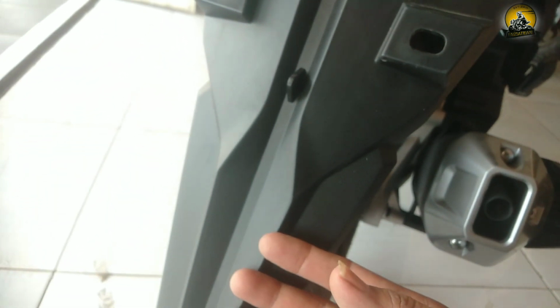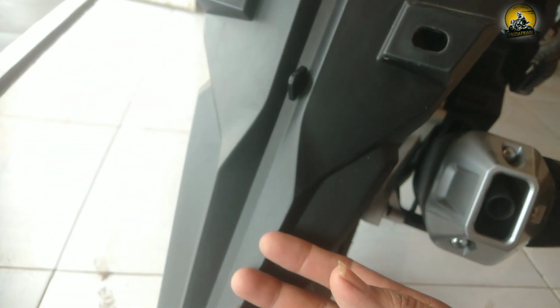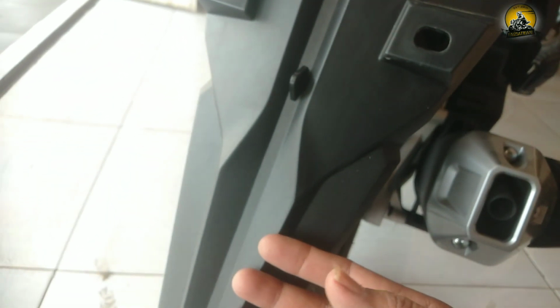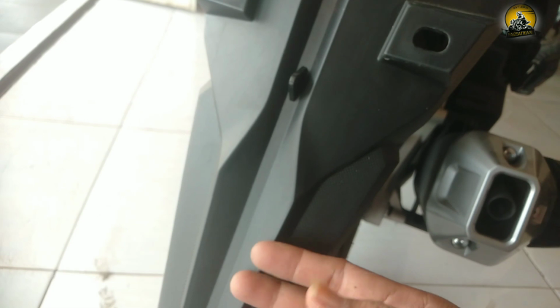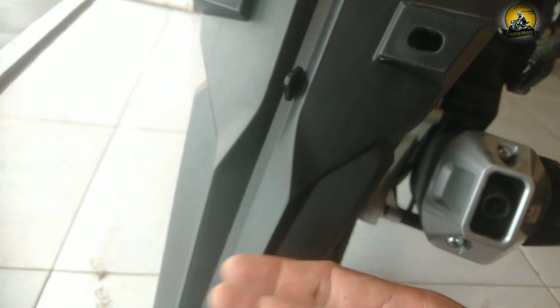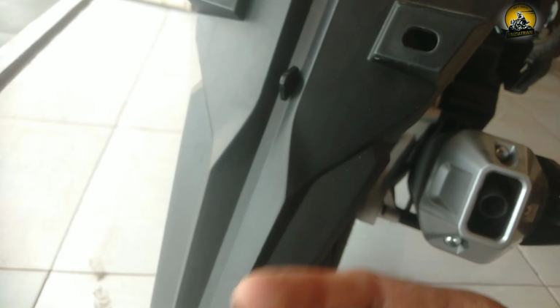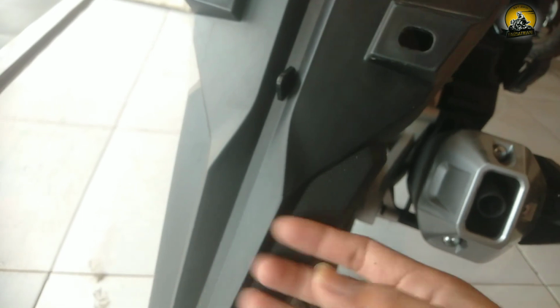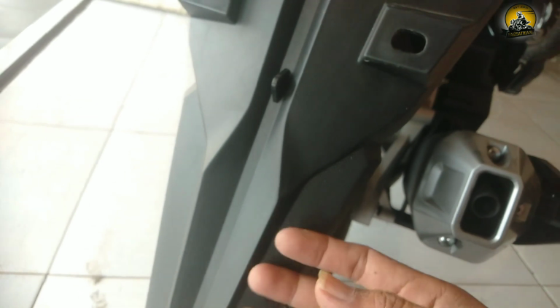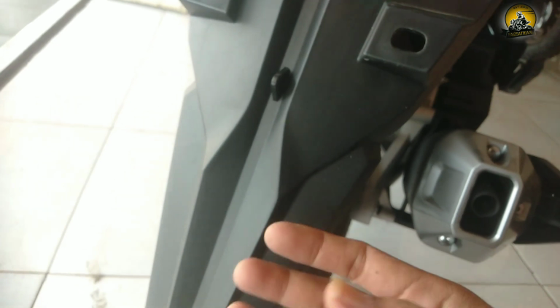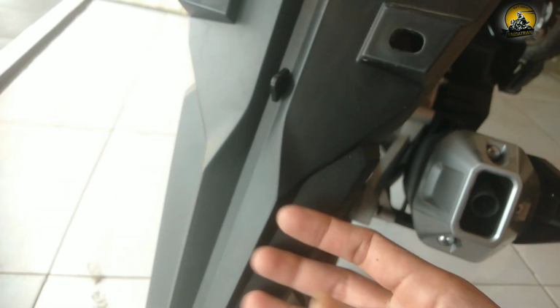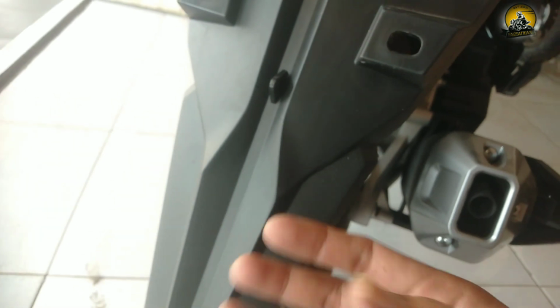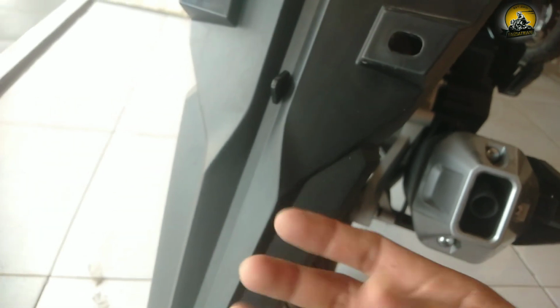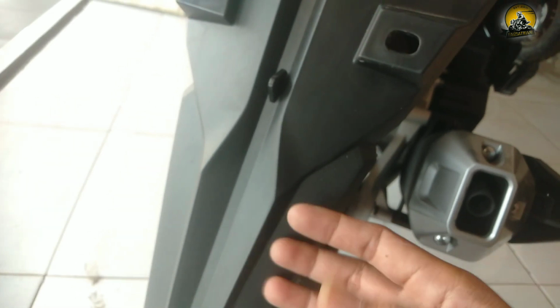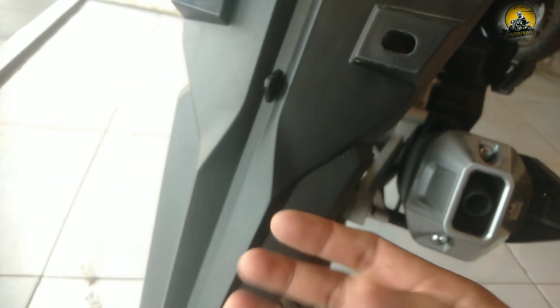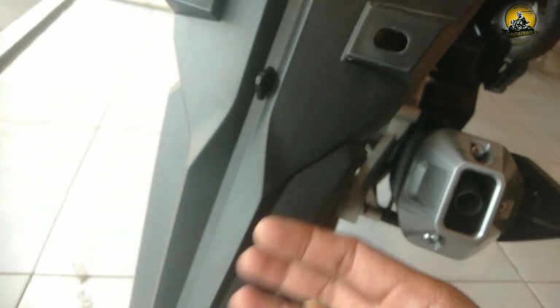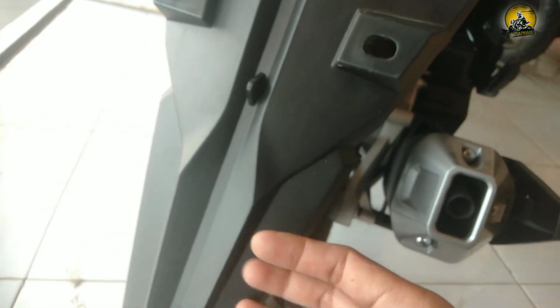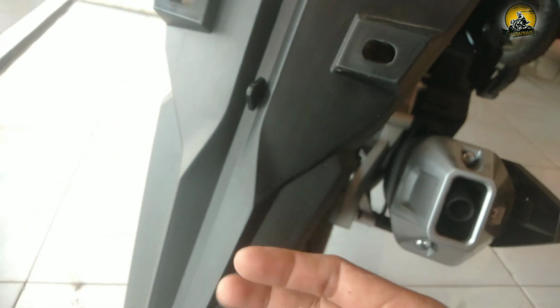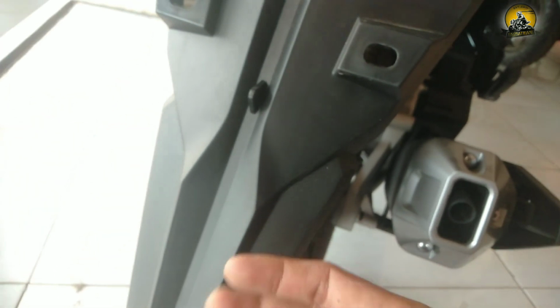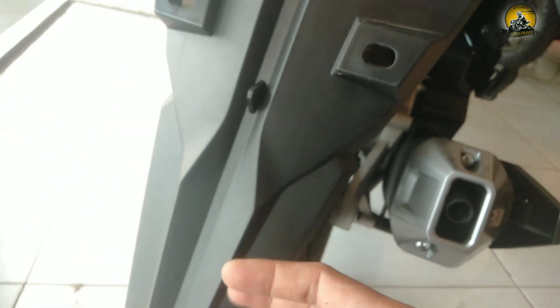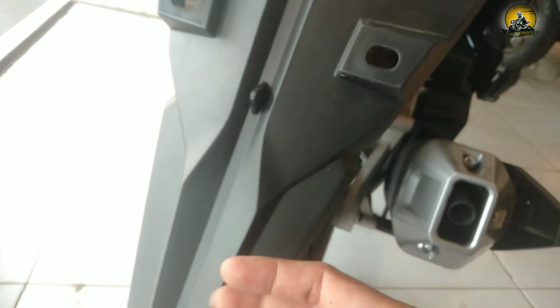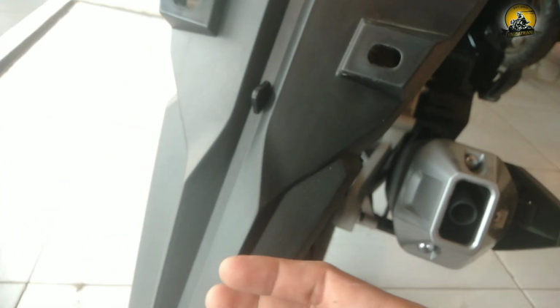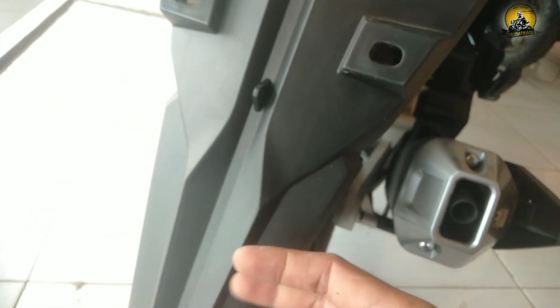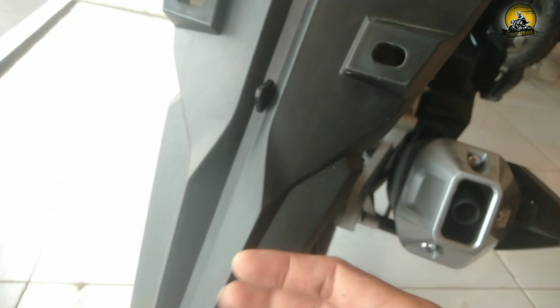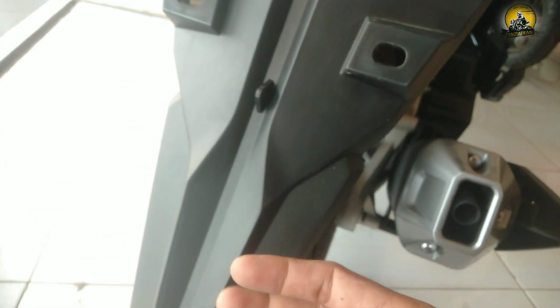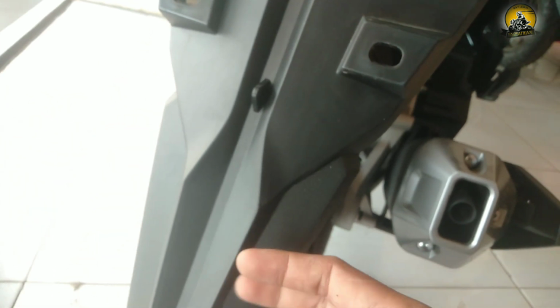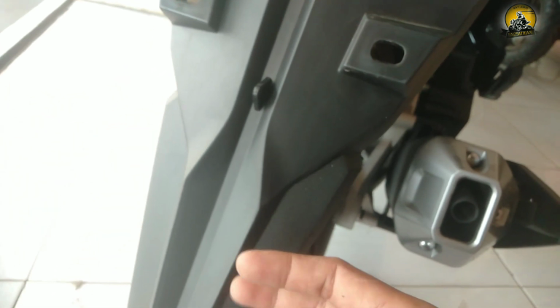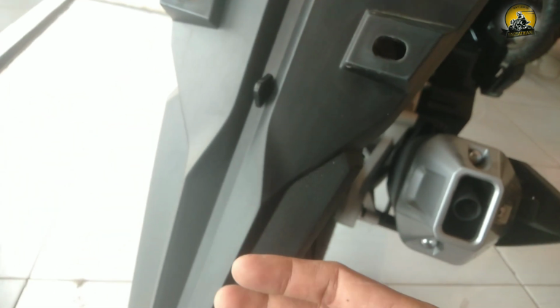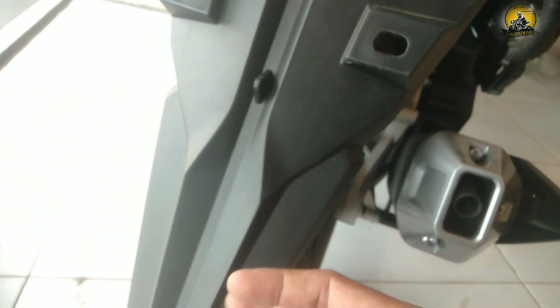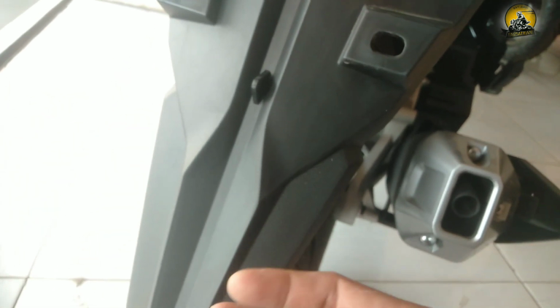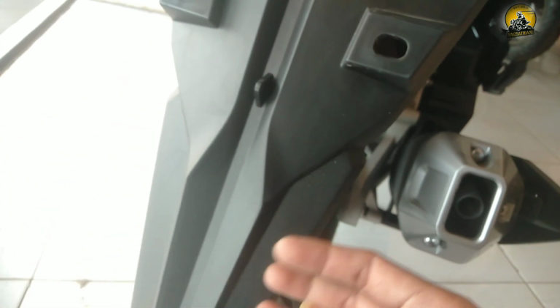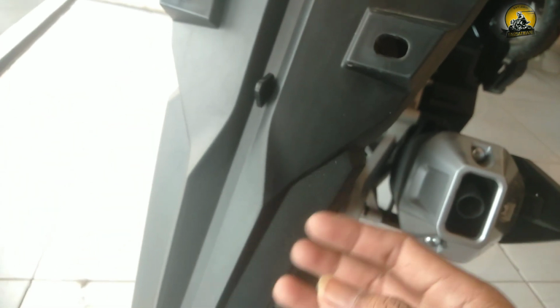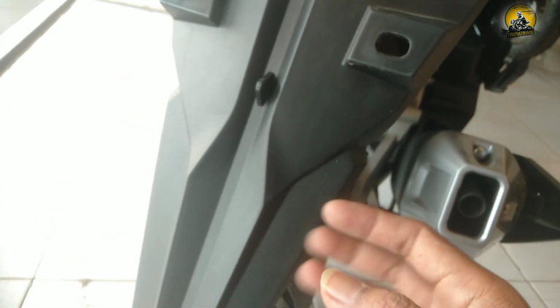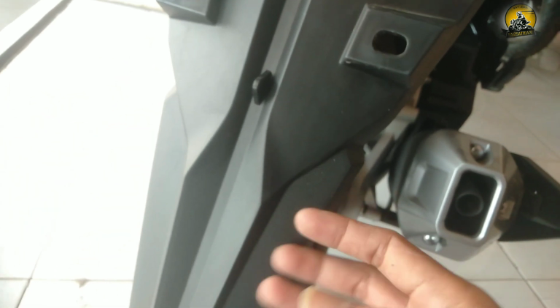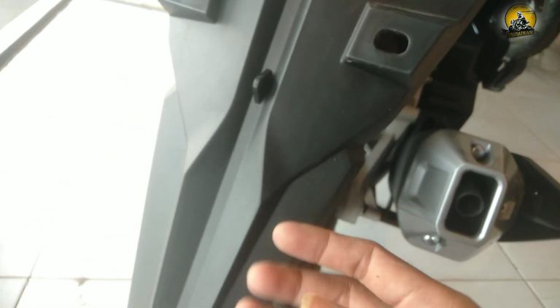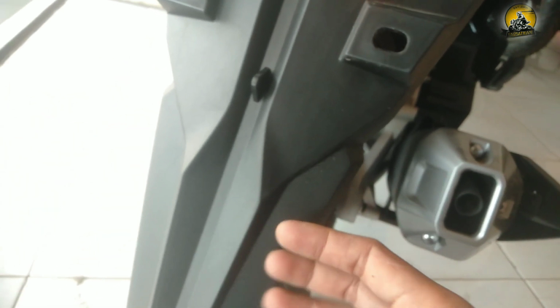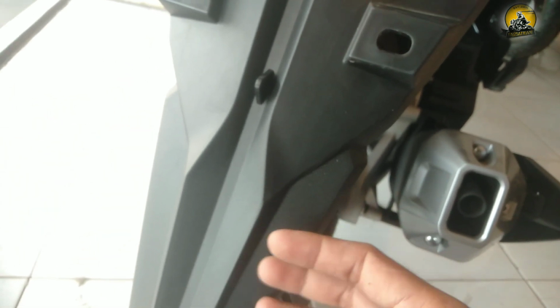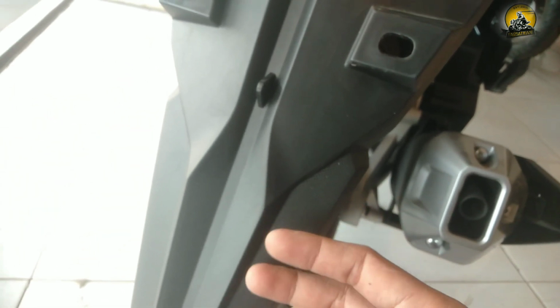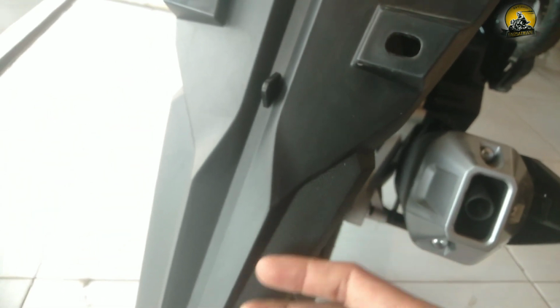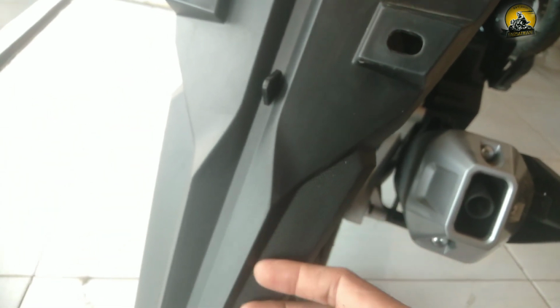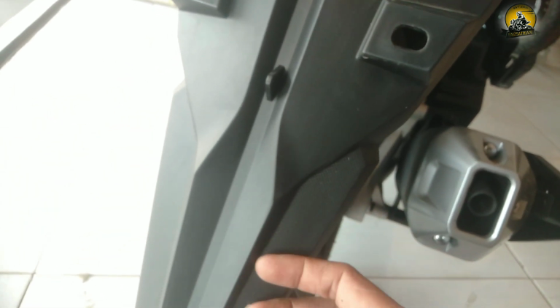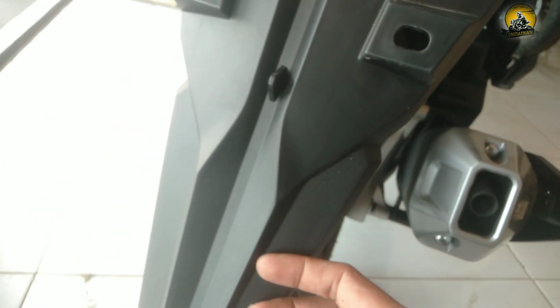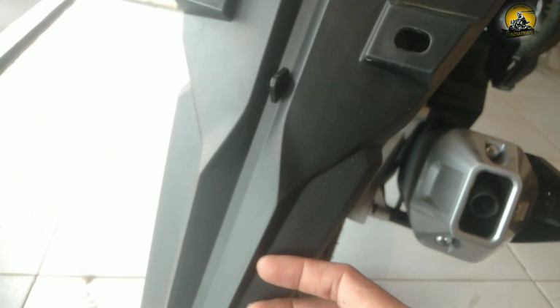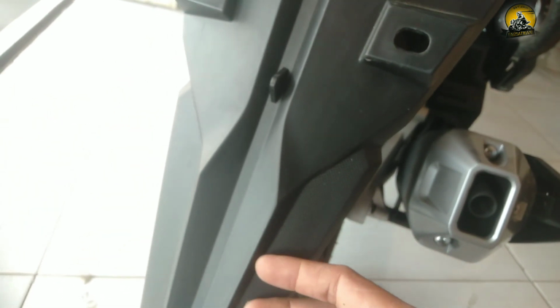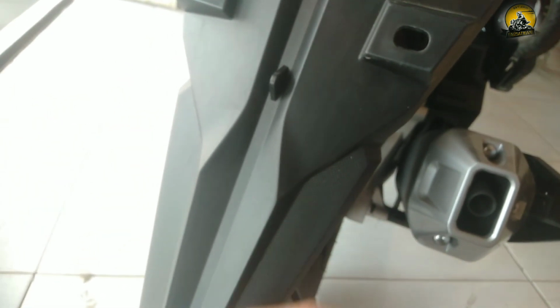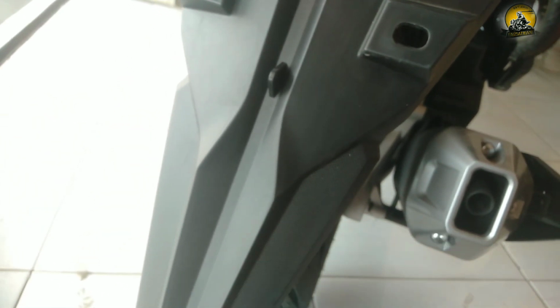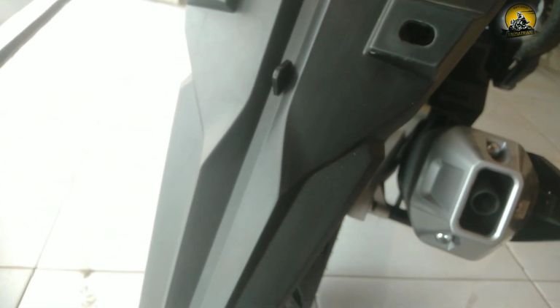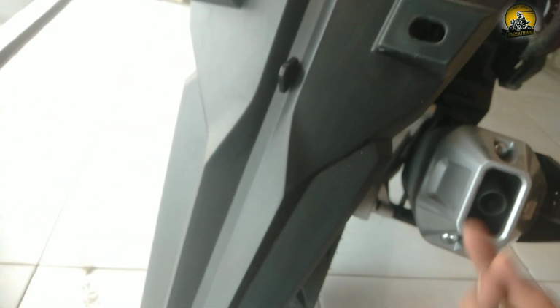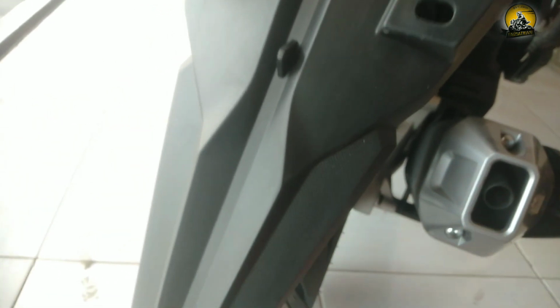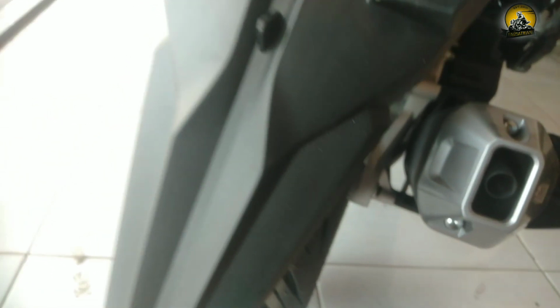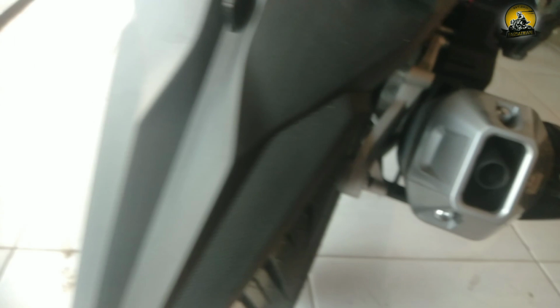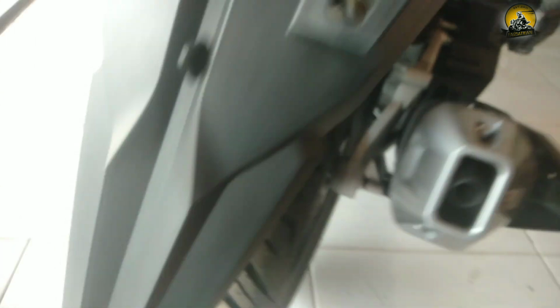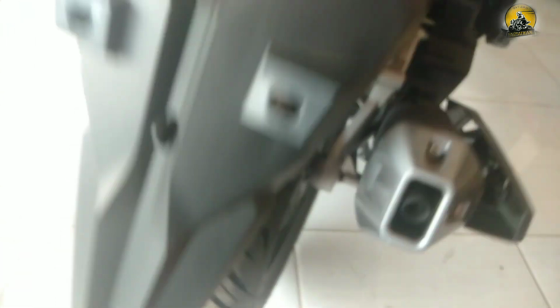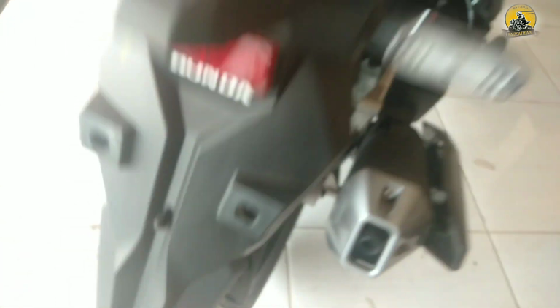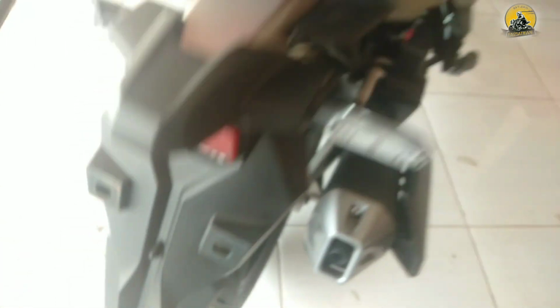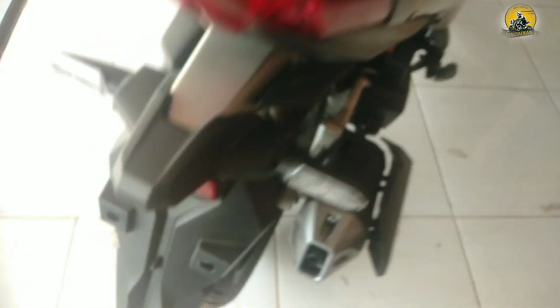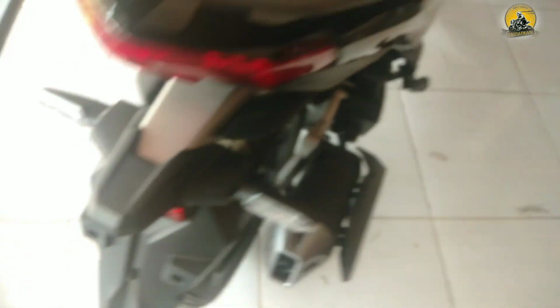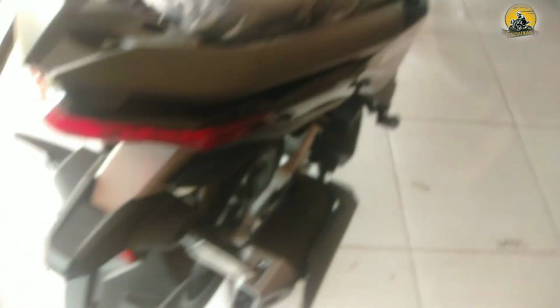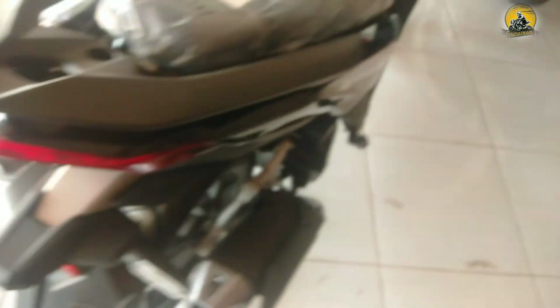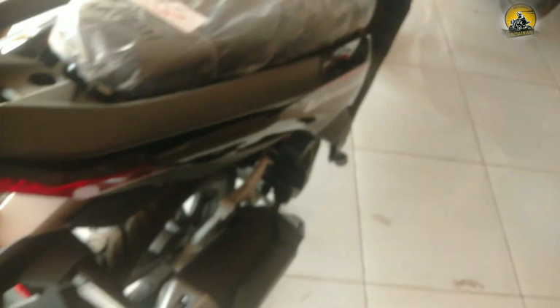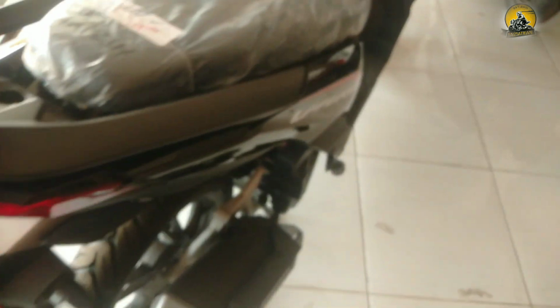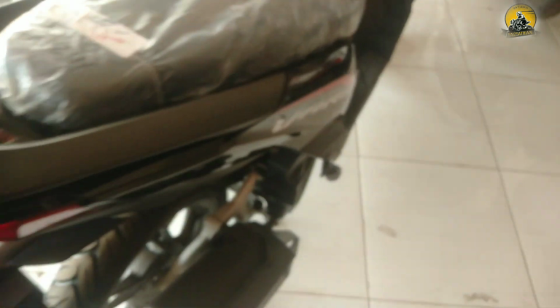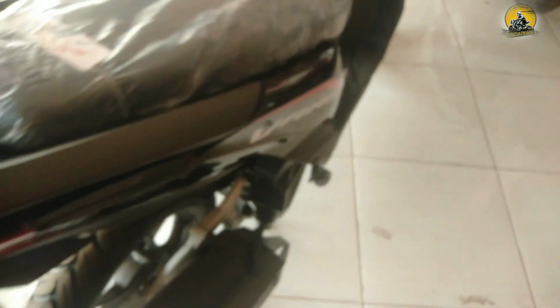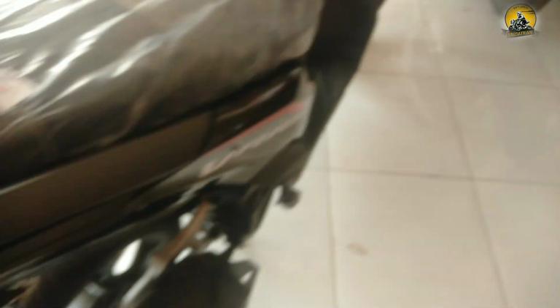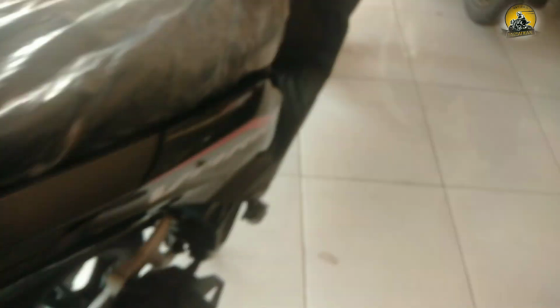Untuk slebor belakangnya ramping, jadi ketika hujan air tidak nyiprat ke atas.